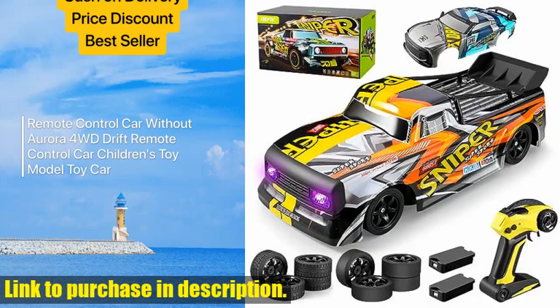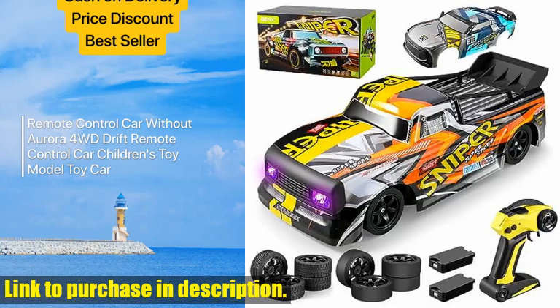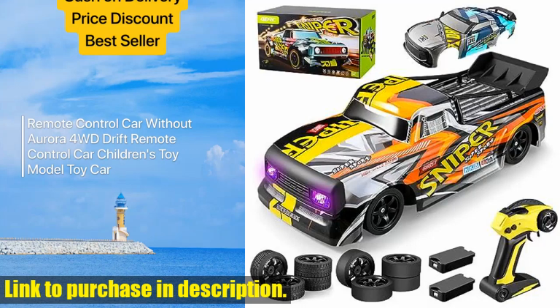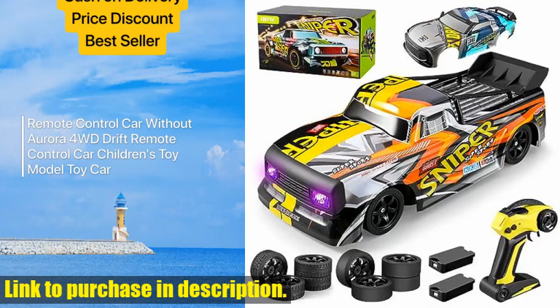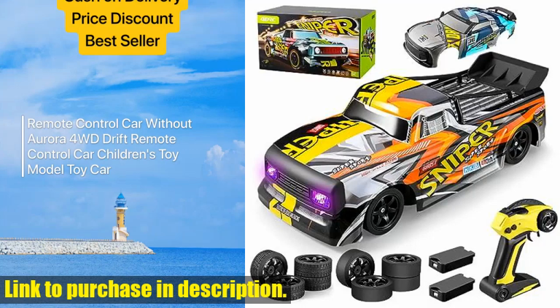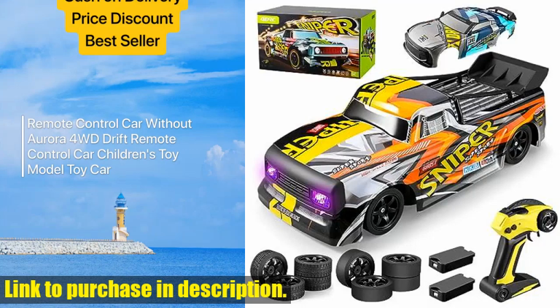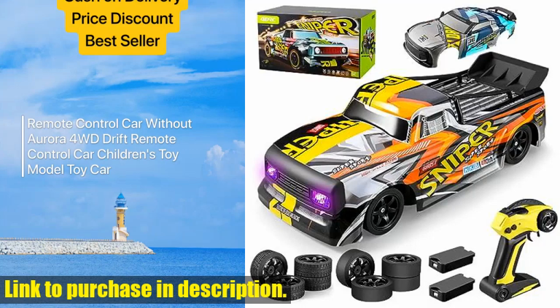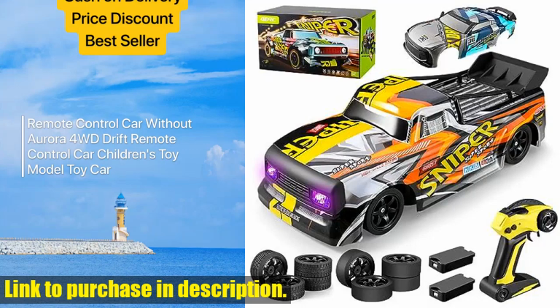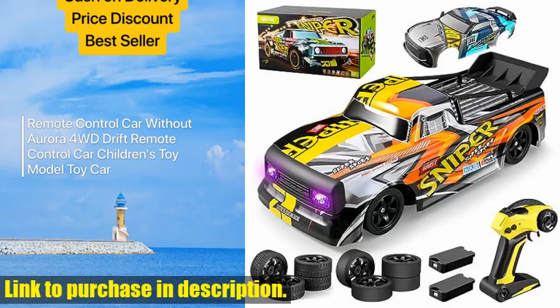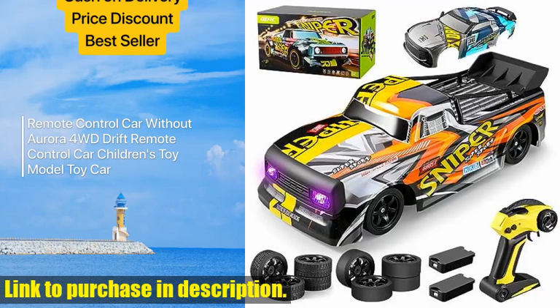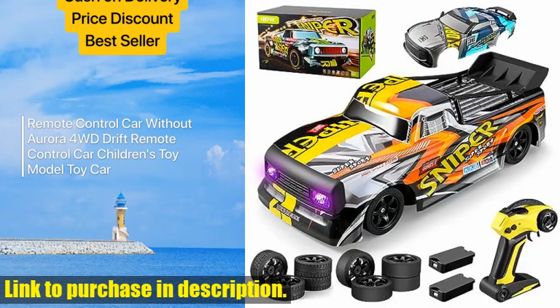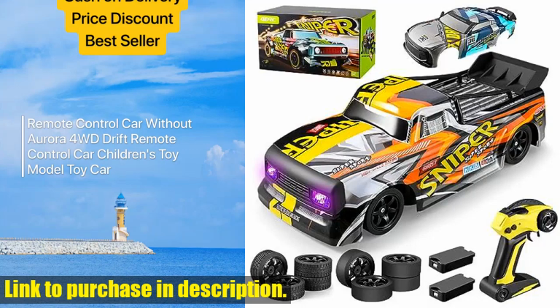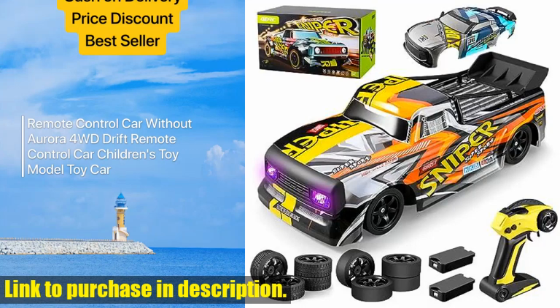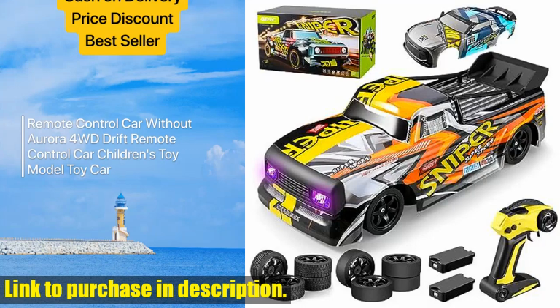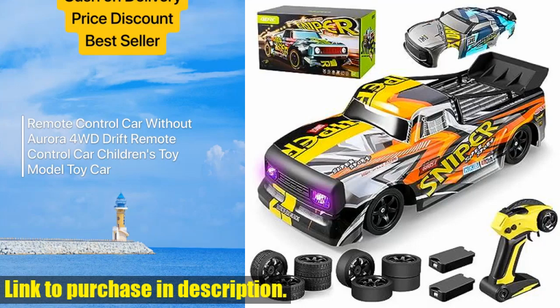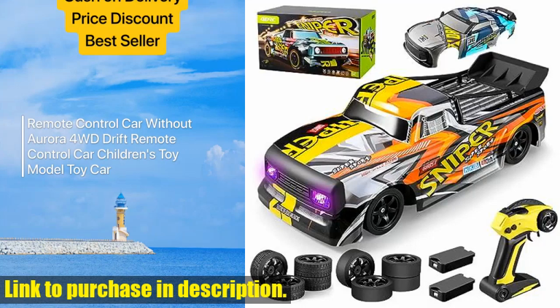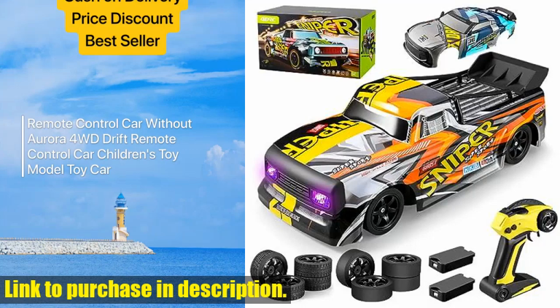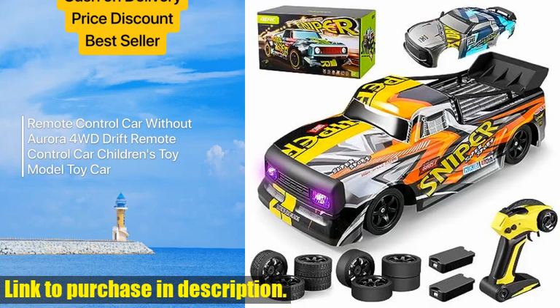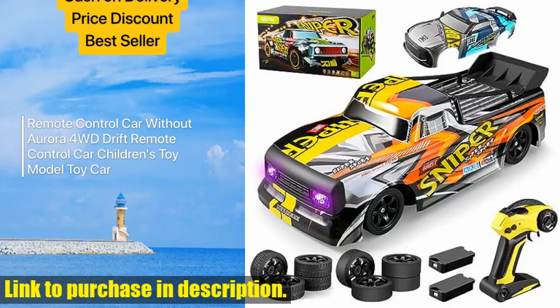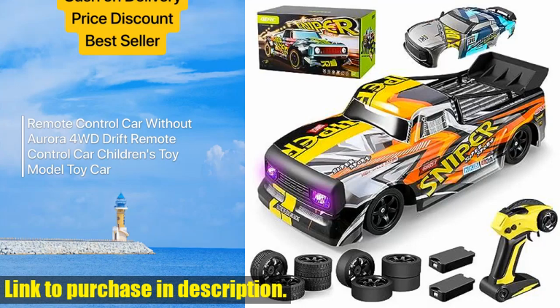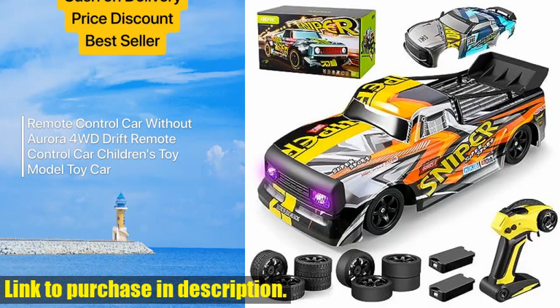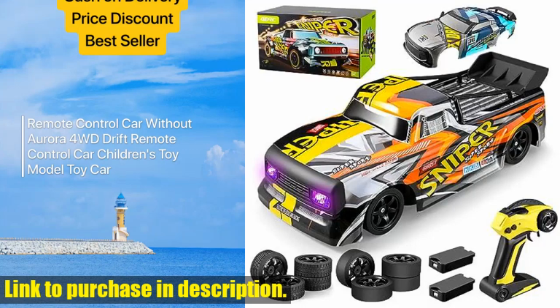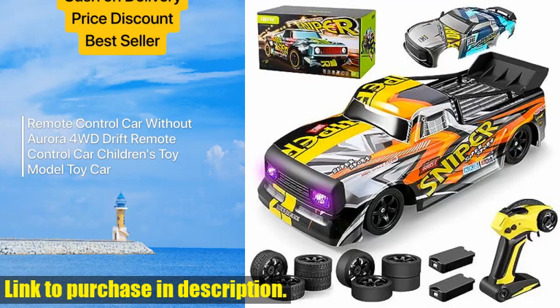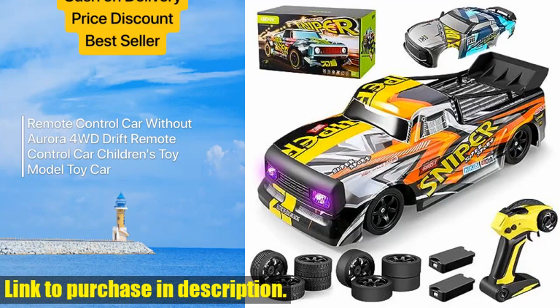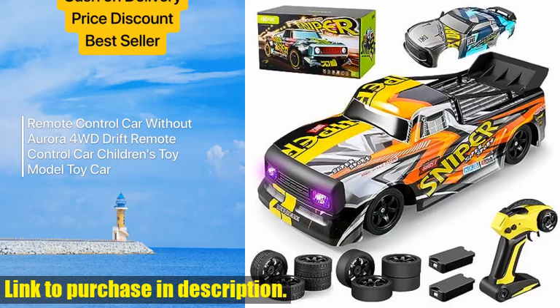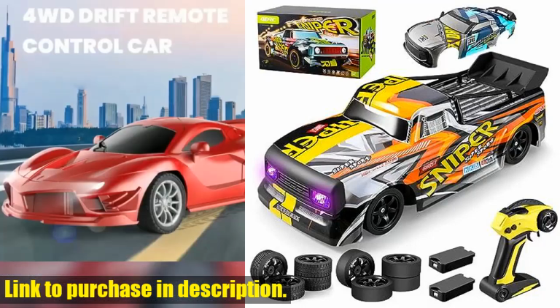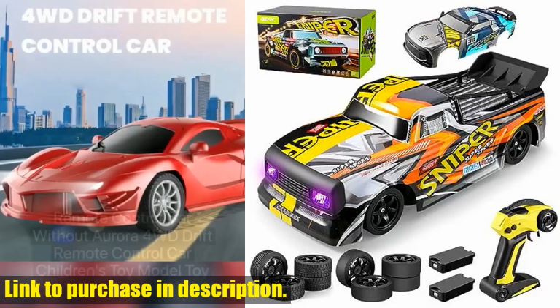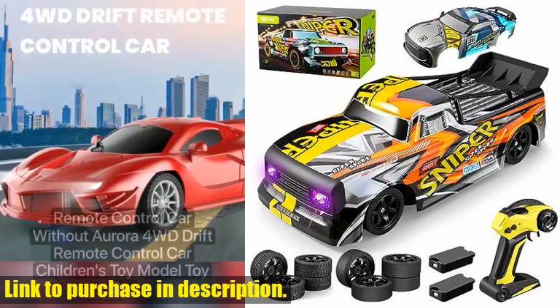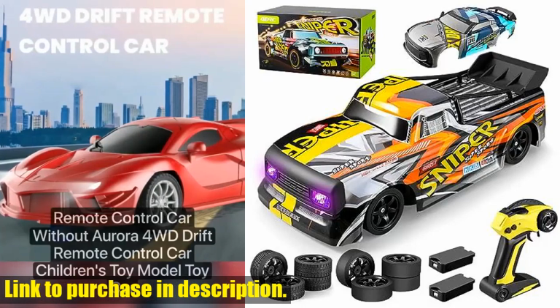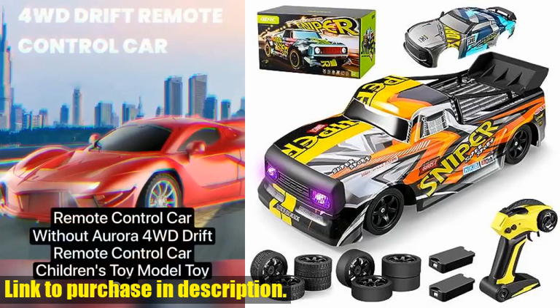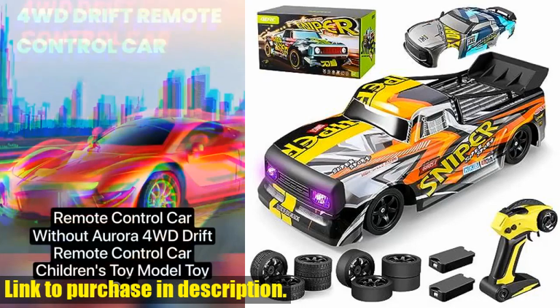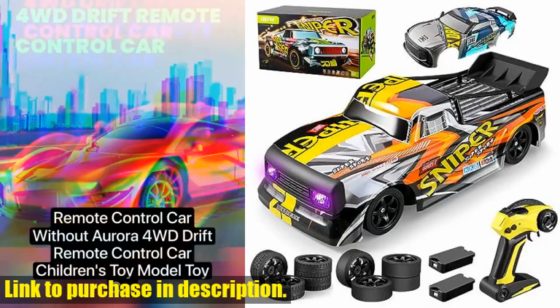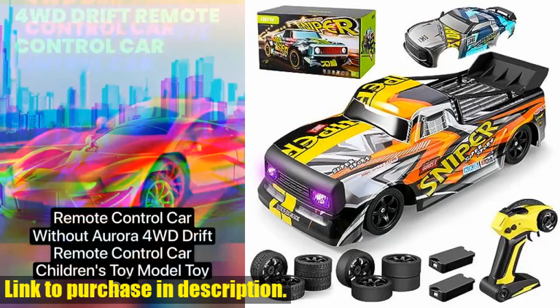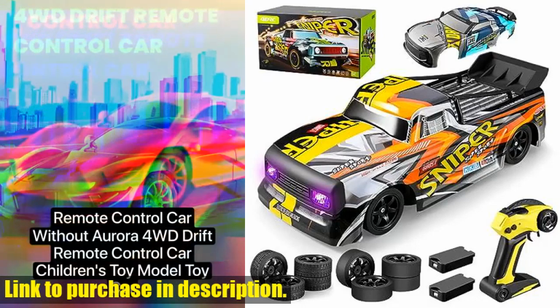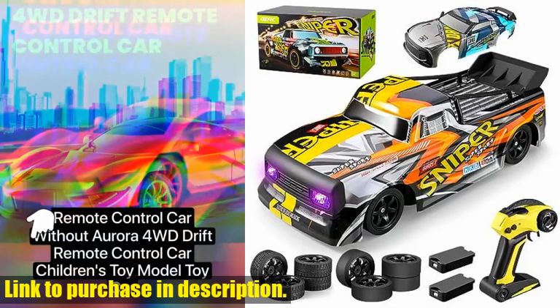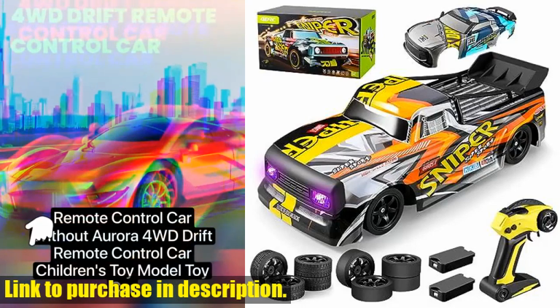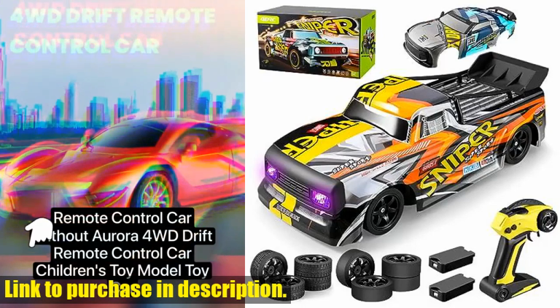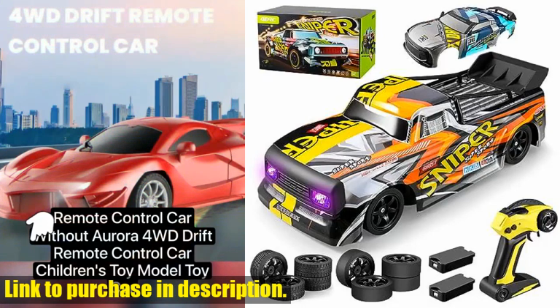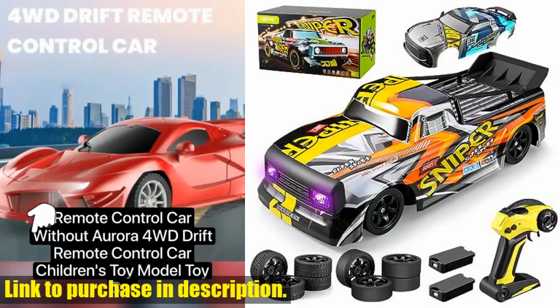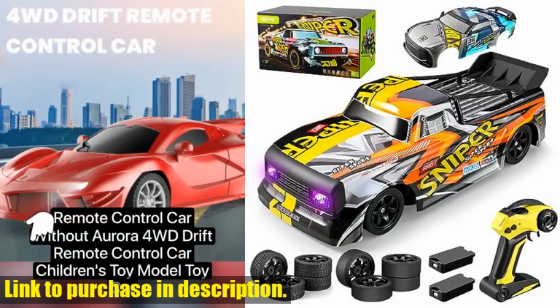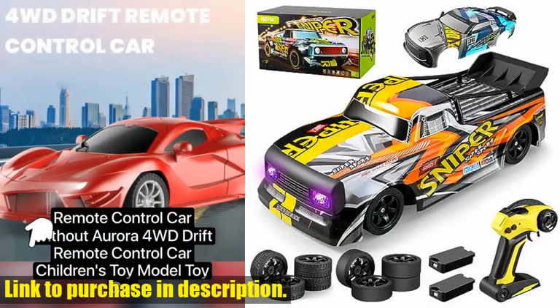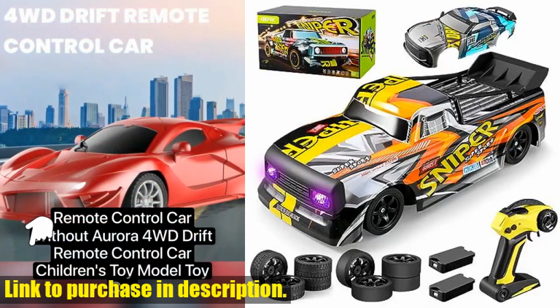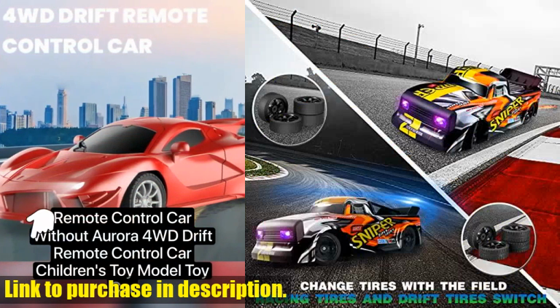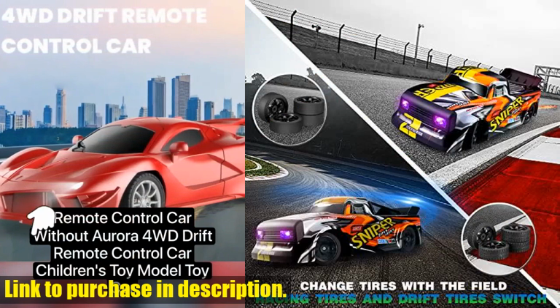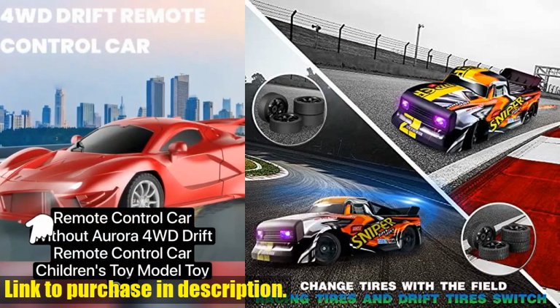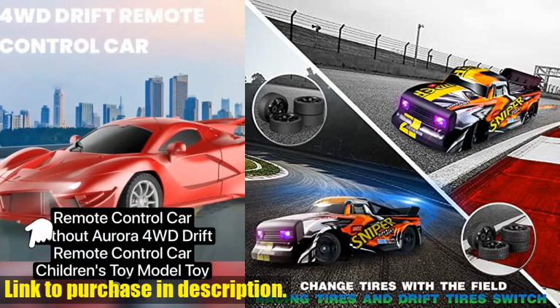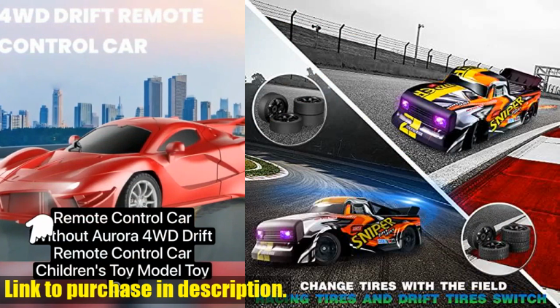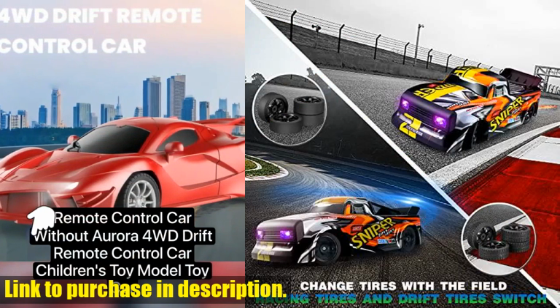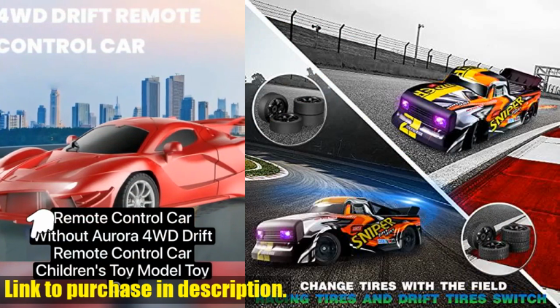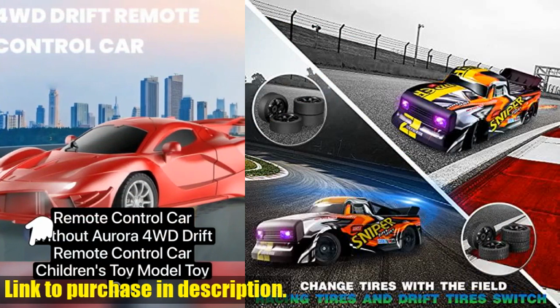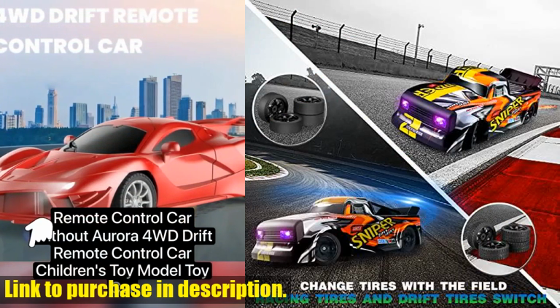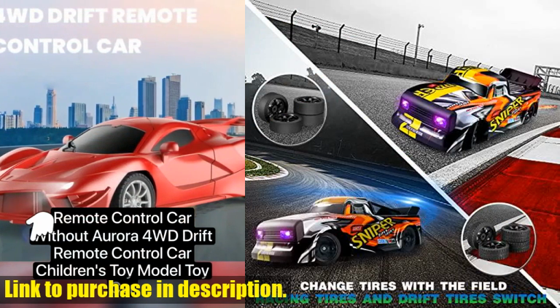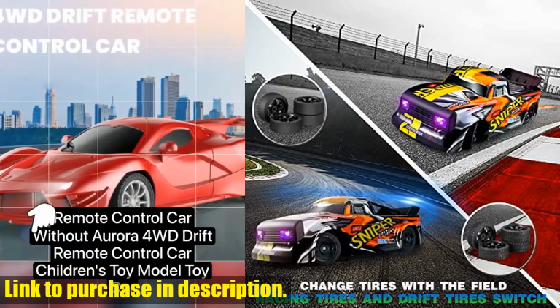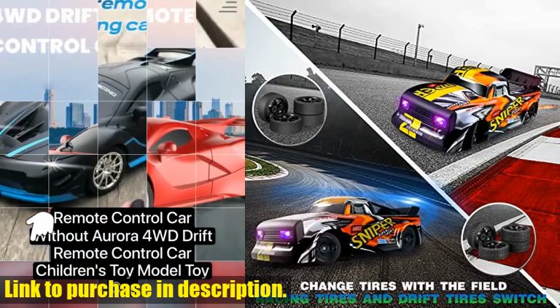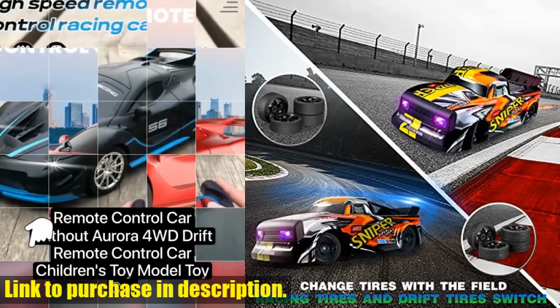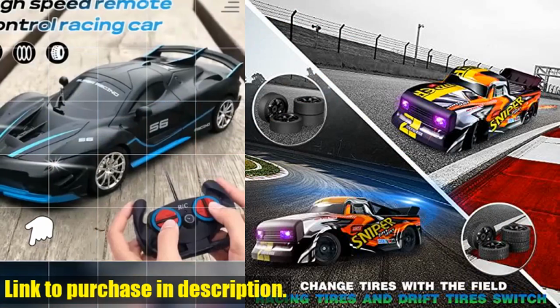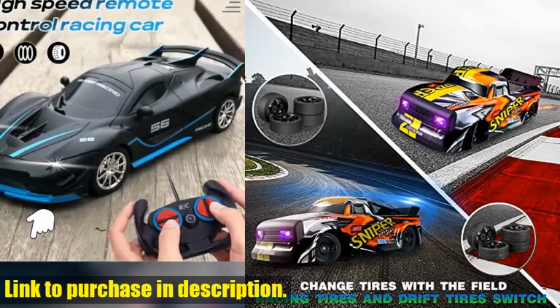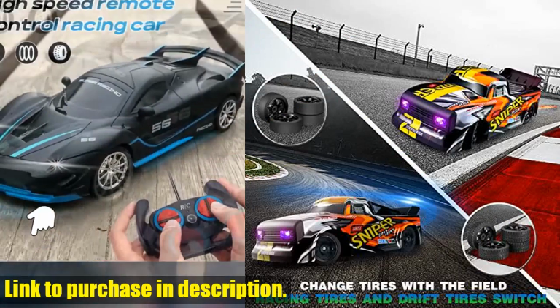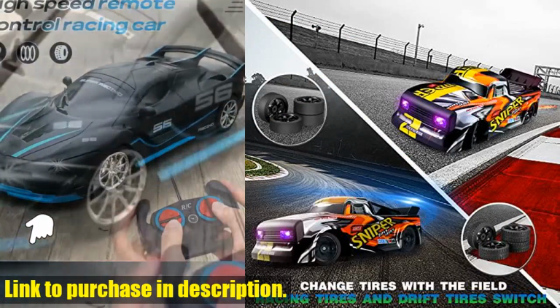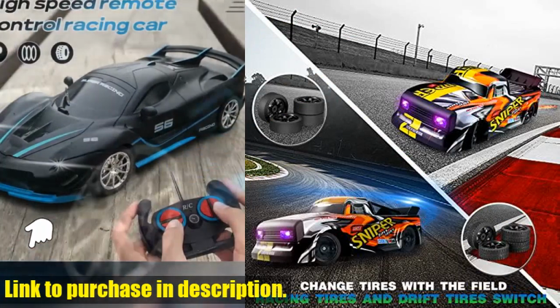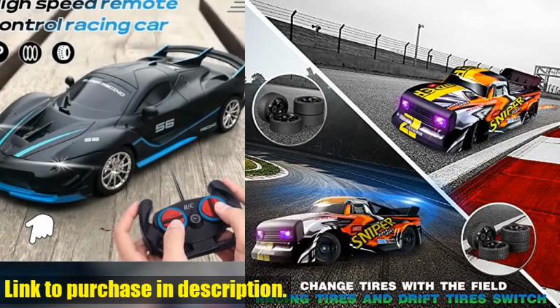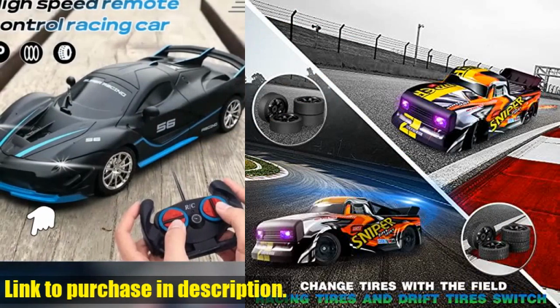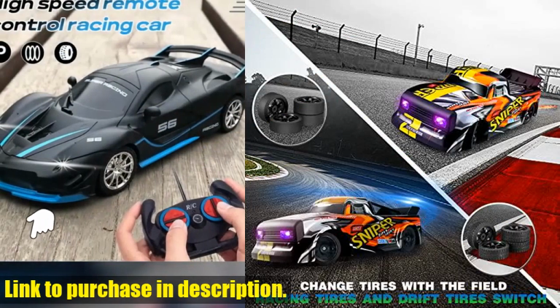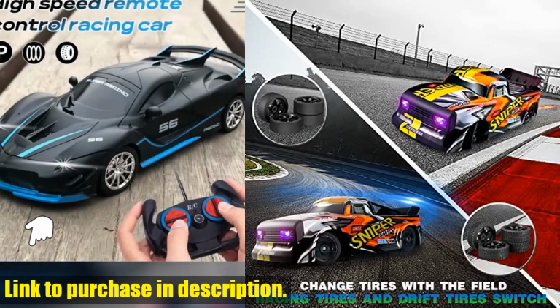Hey there, tech enthusiasts! Today we've got an exciting new product to review: the 4D RCH4 Remote Control Car.